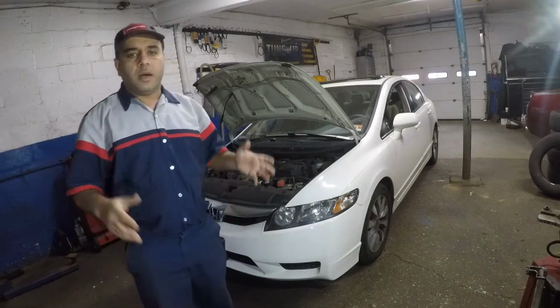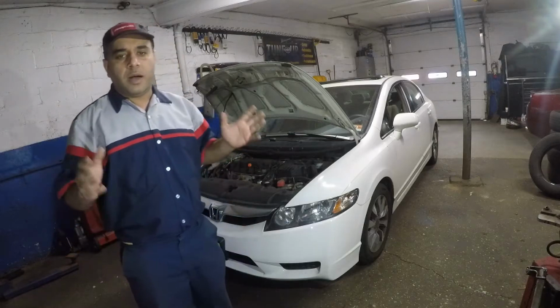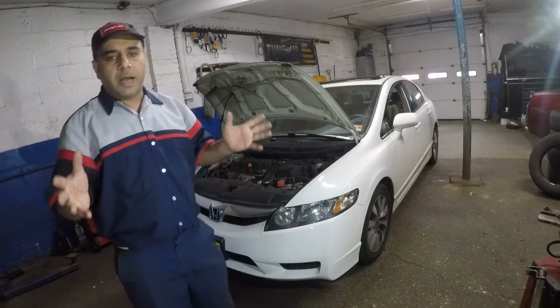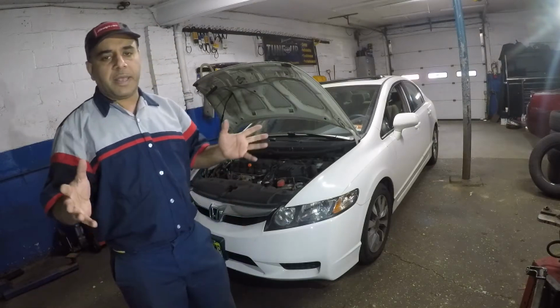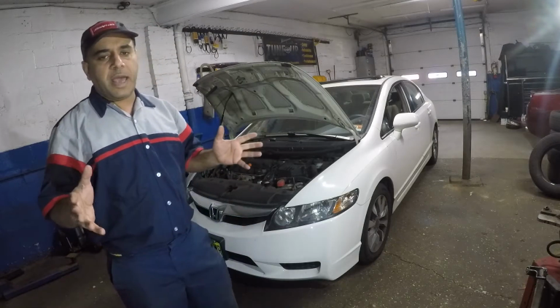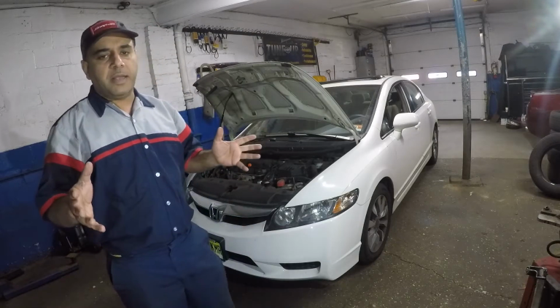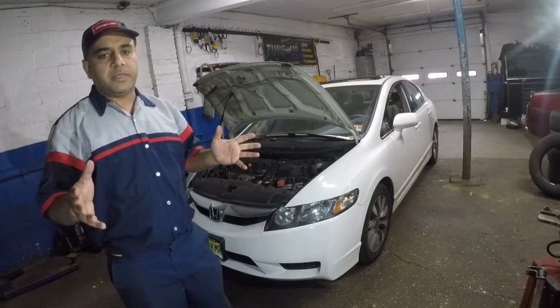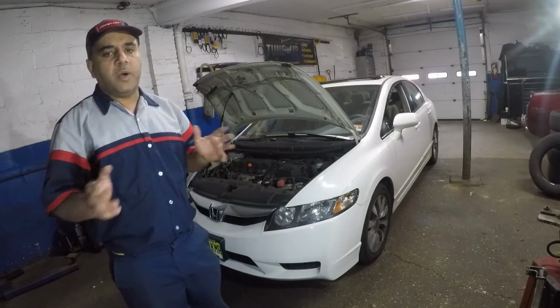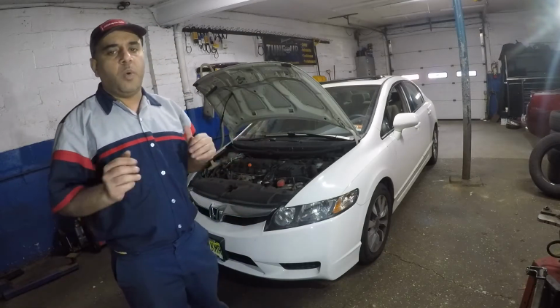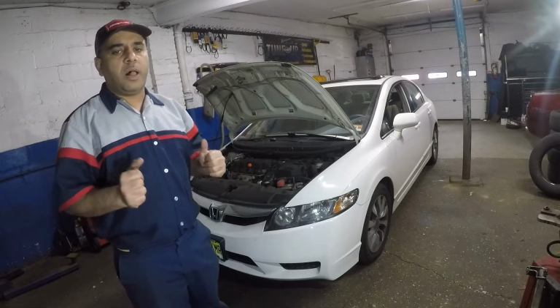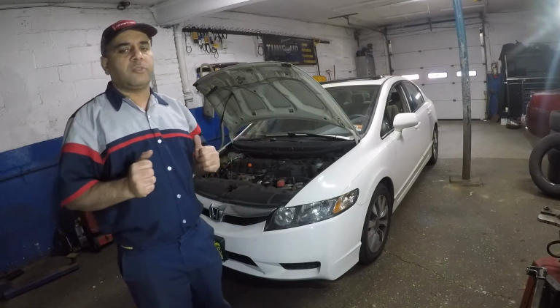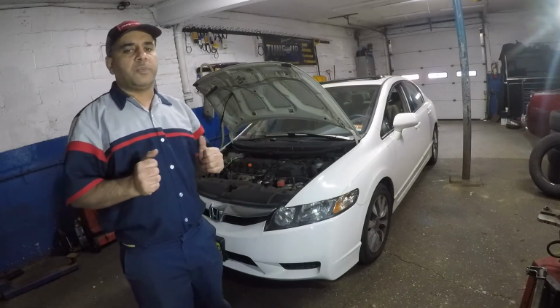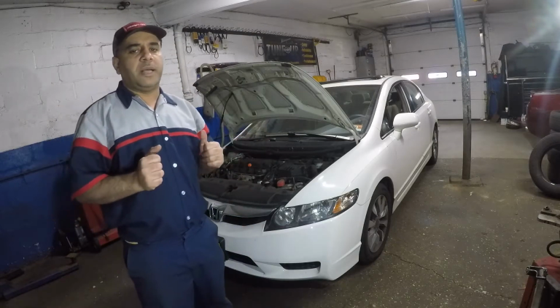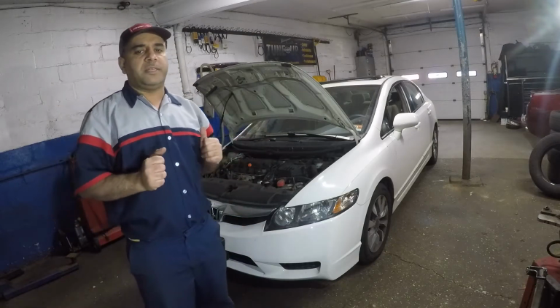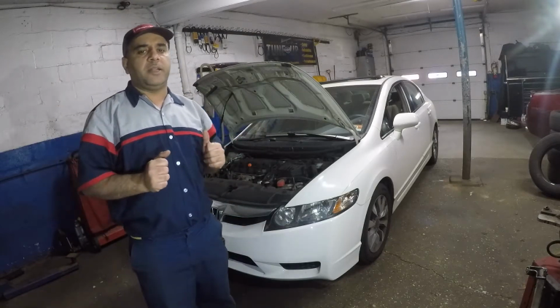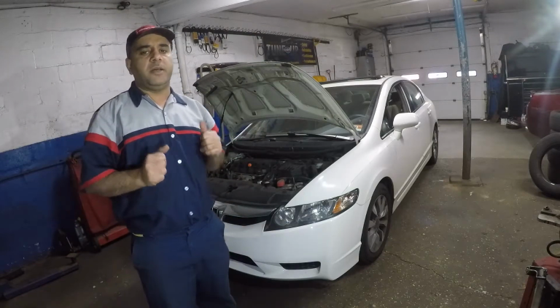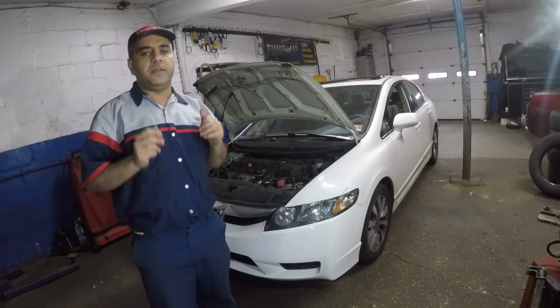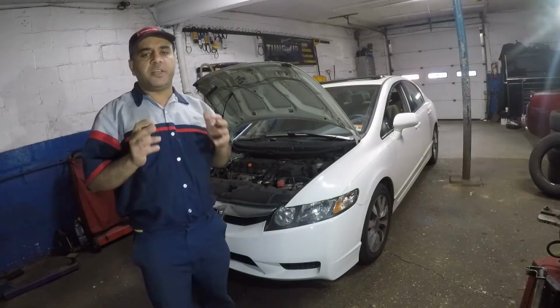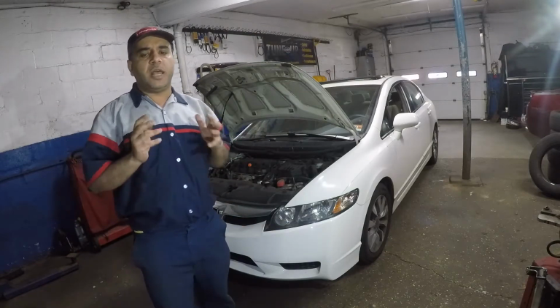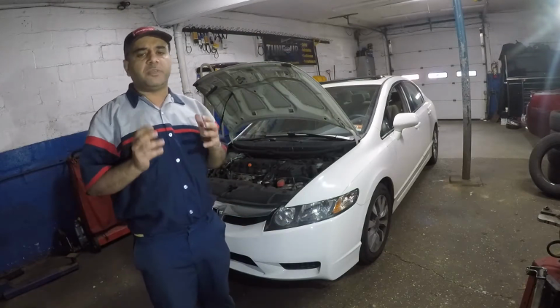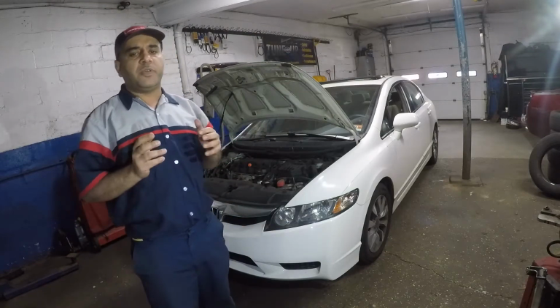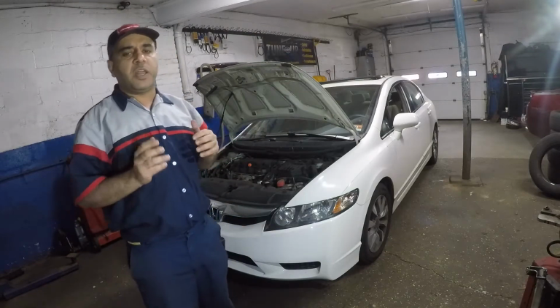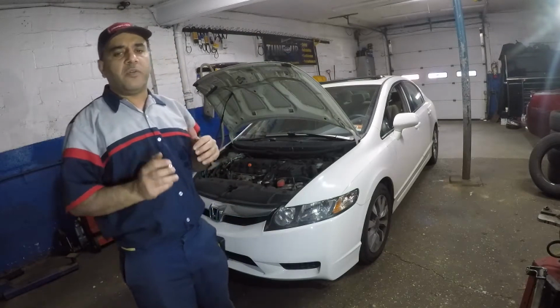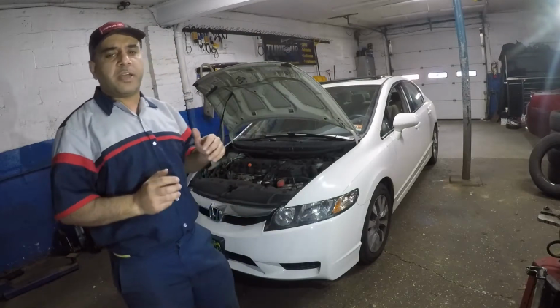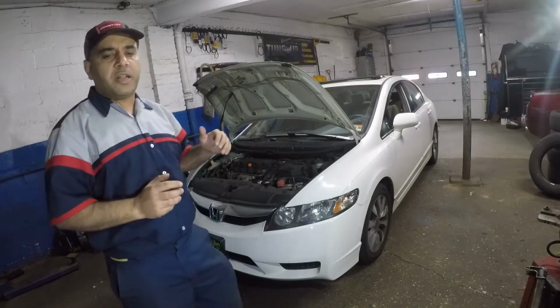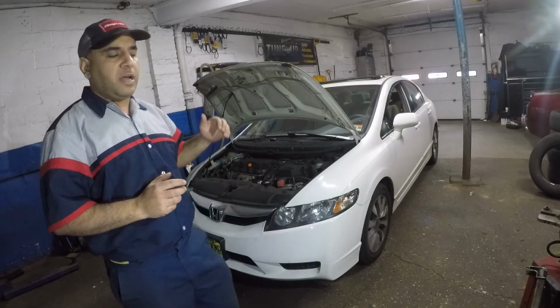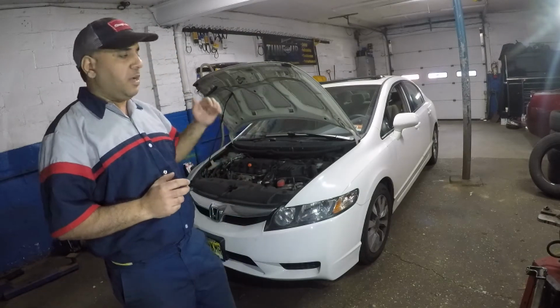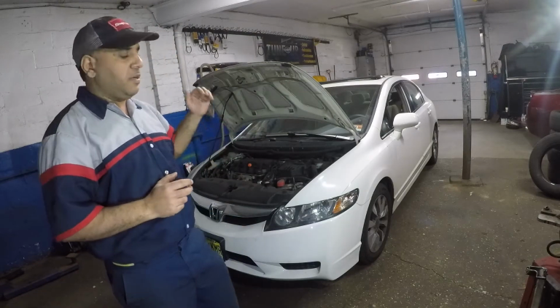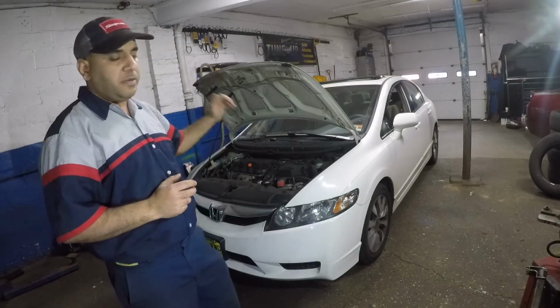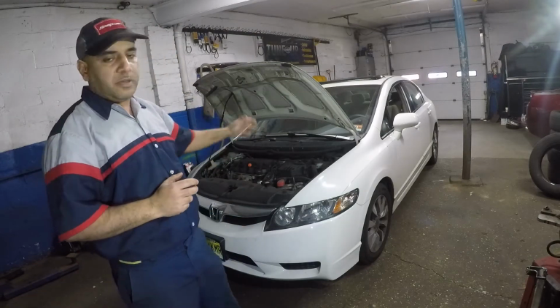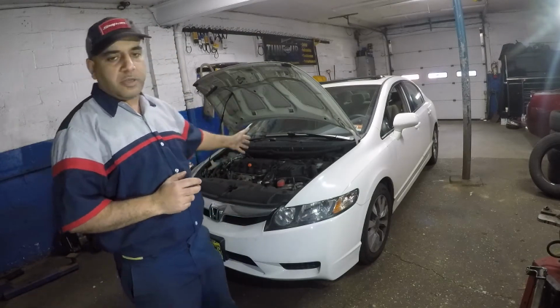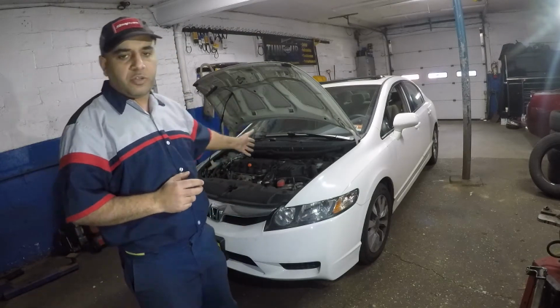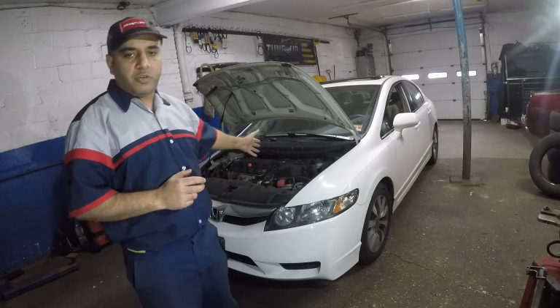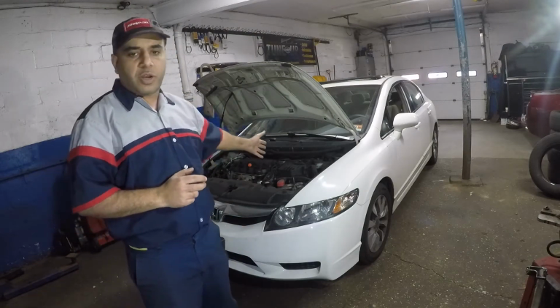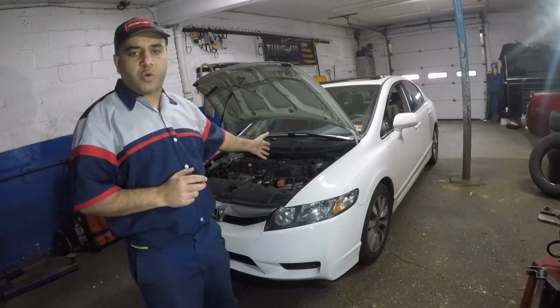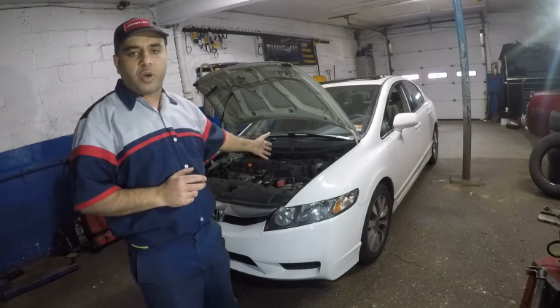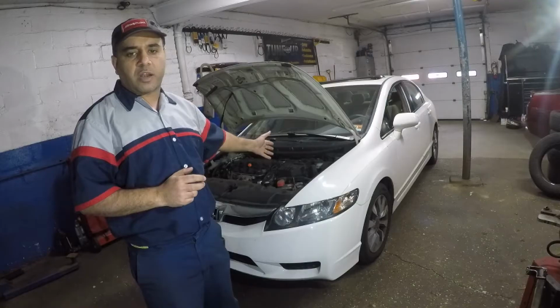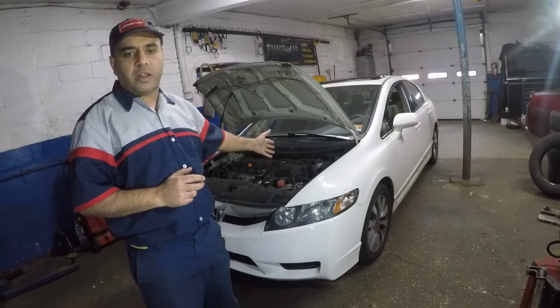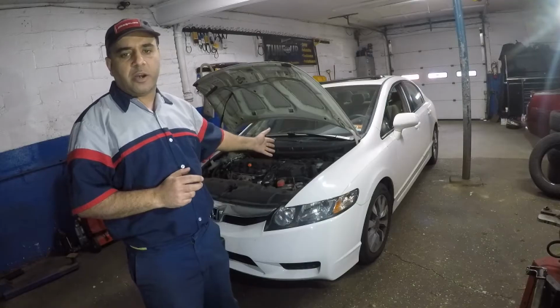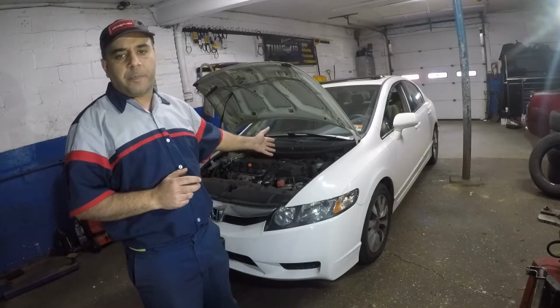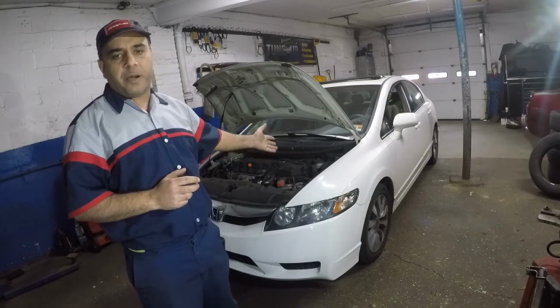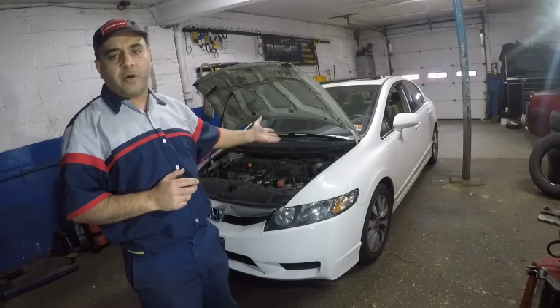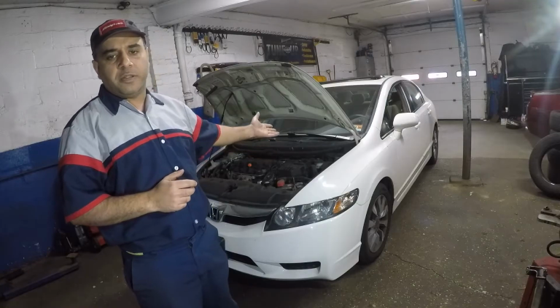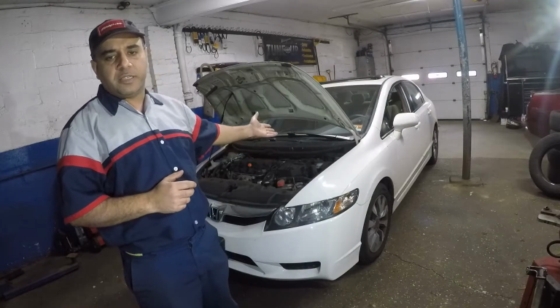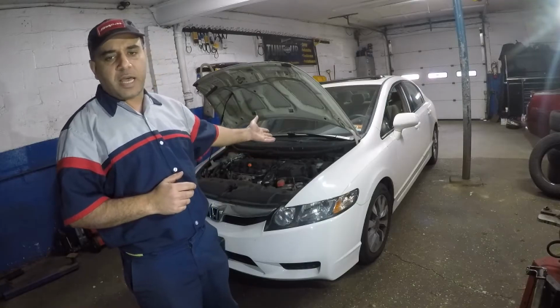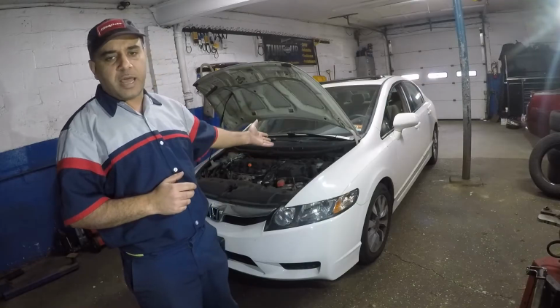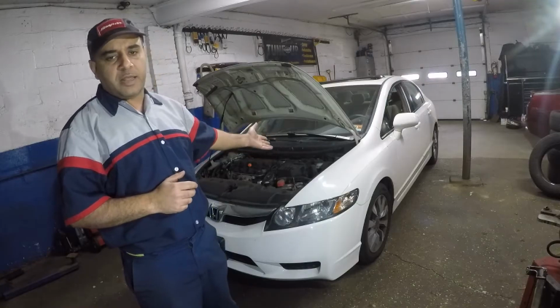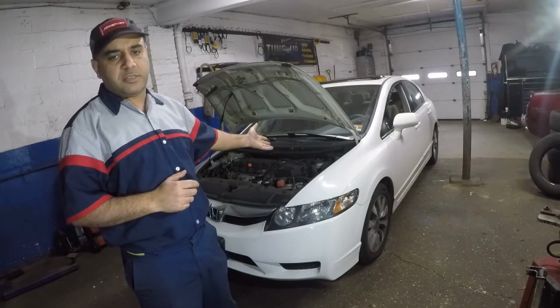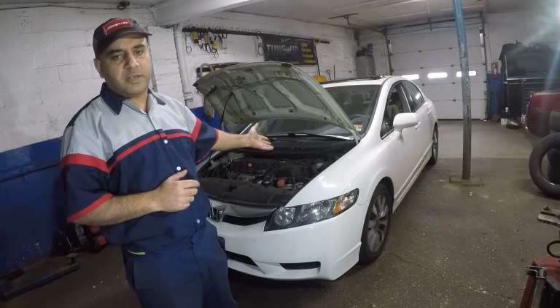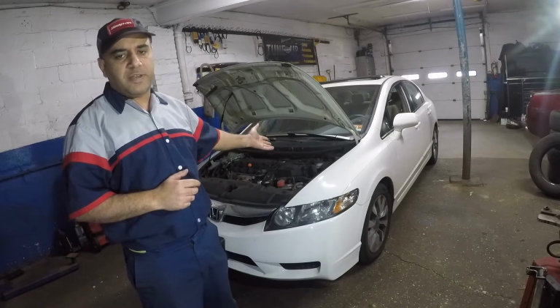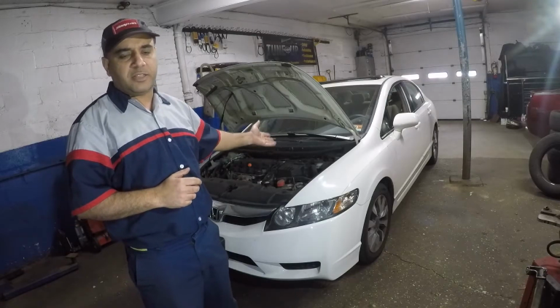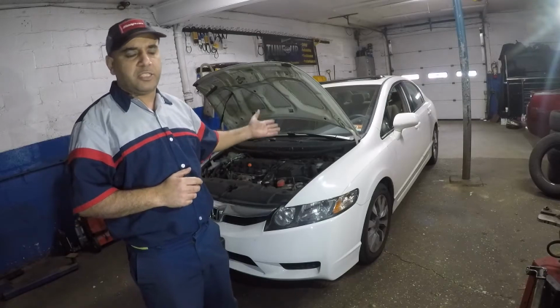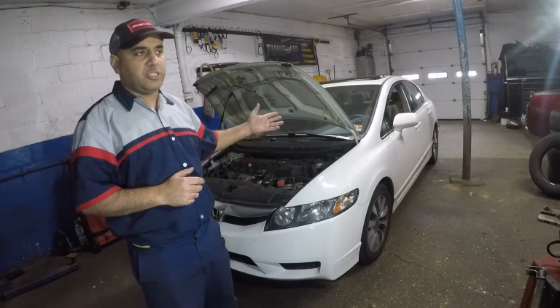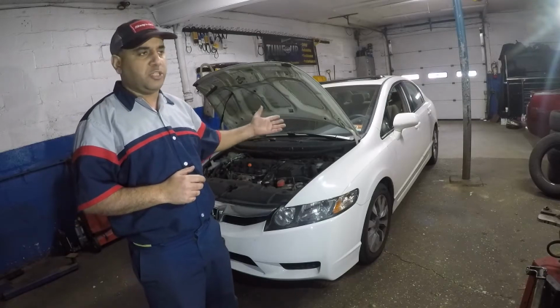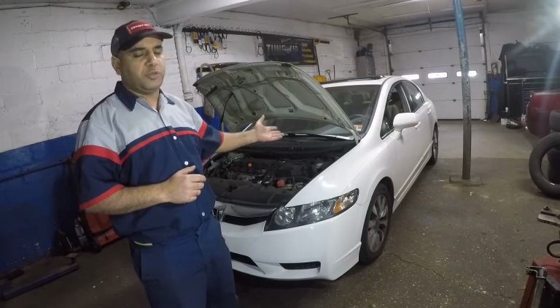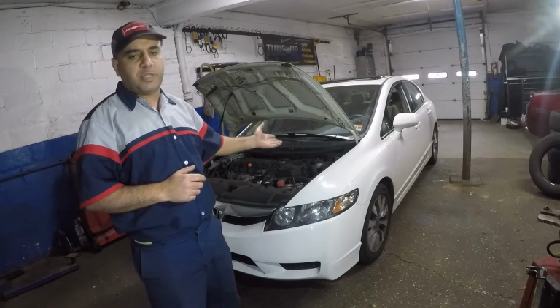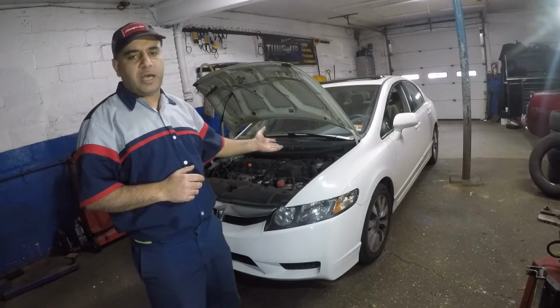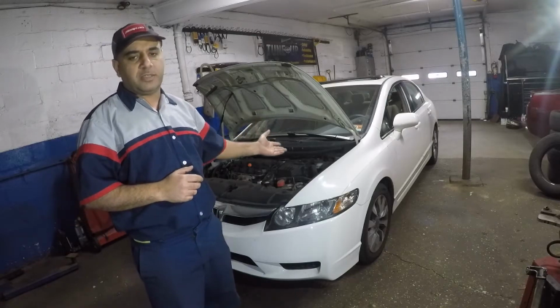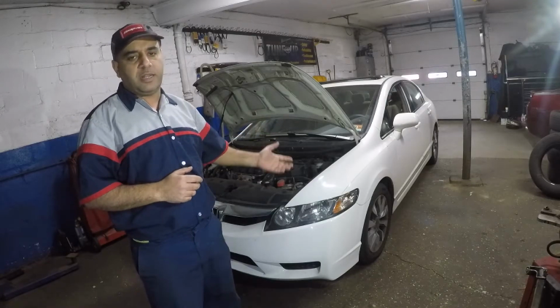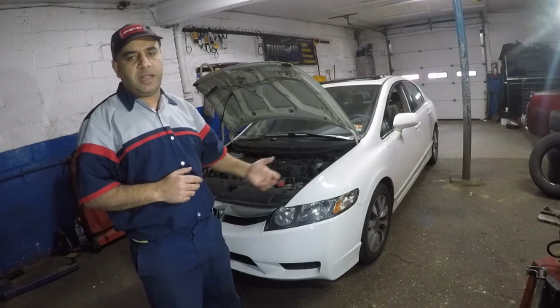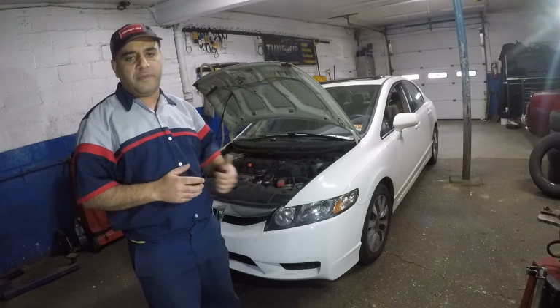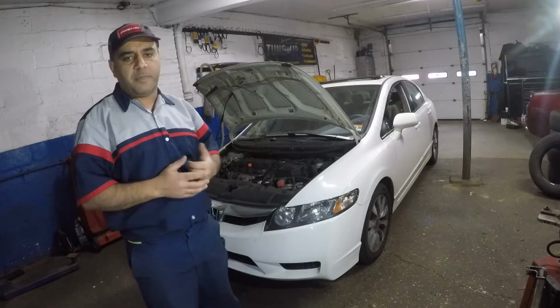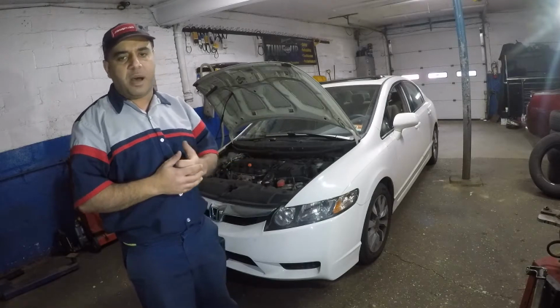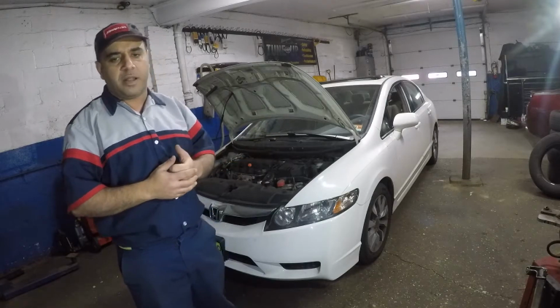Hi guys and welcome to my channel. In today's video we're going to do a quick little repair on this Honda Civic. This is a 2011 model.